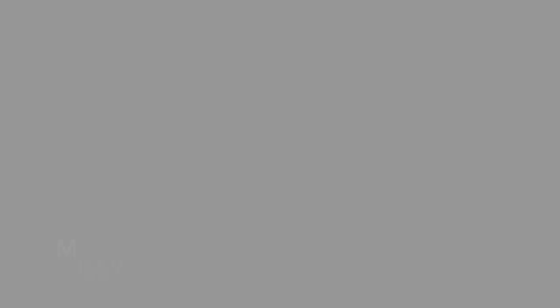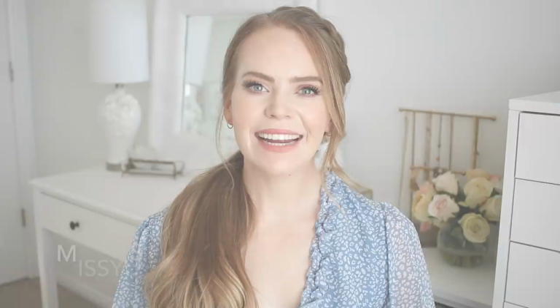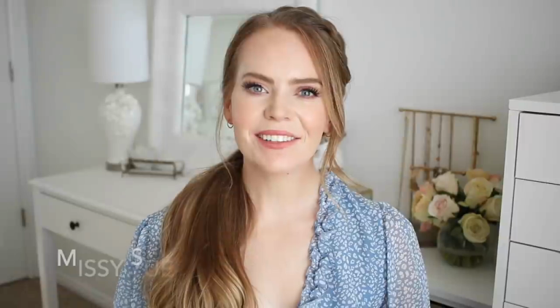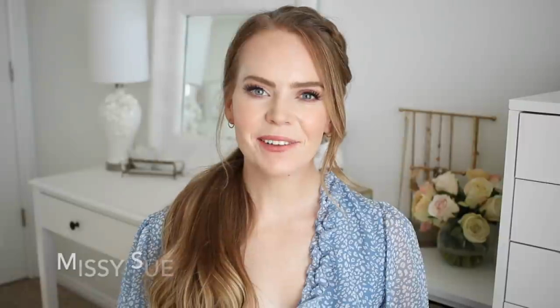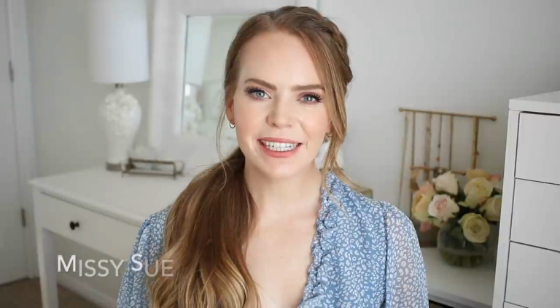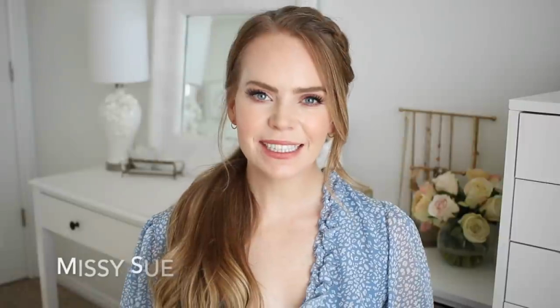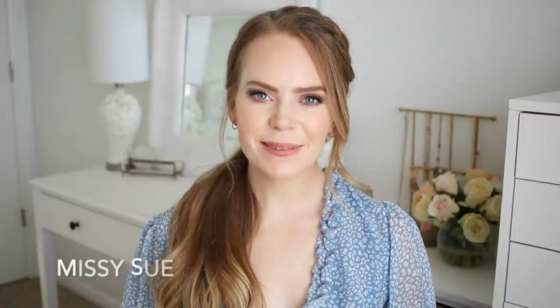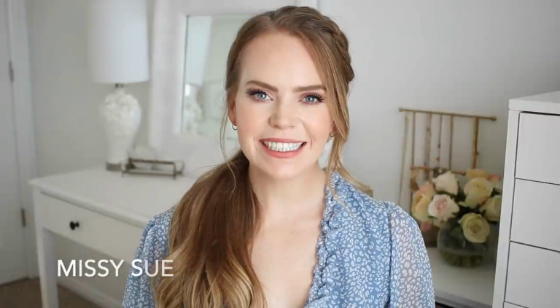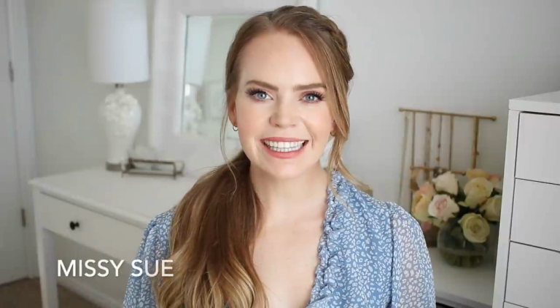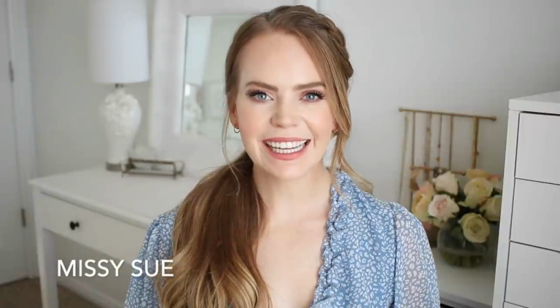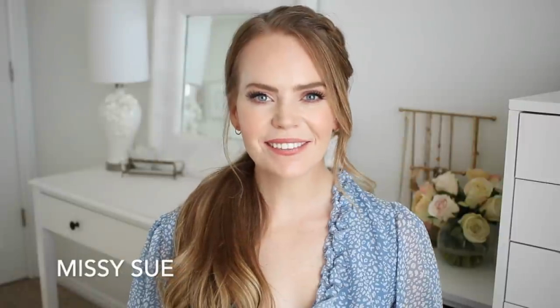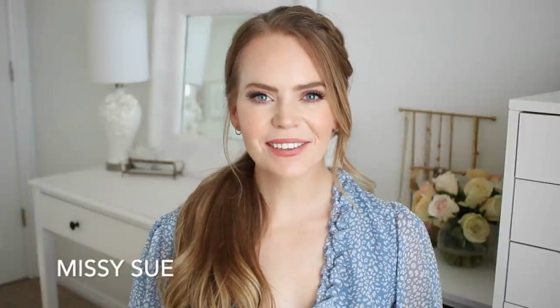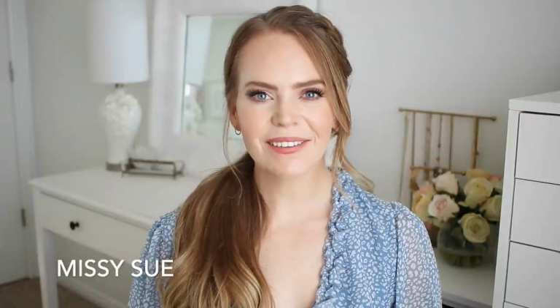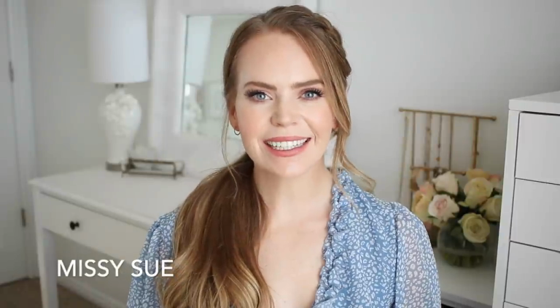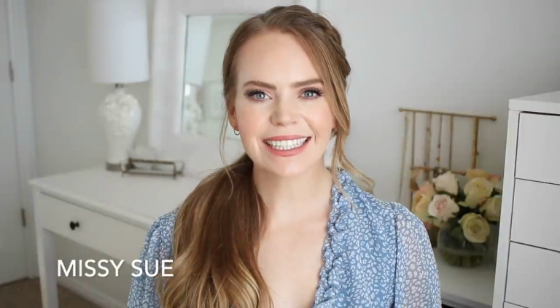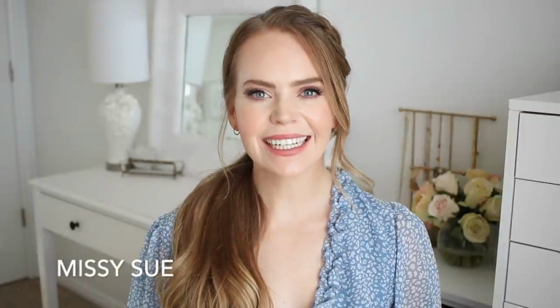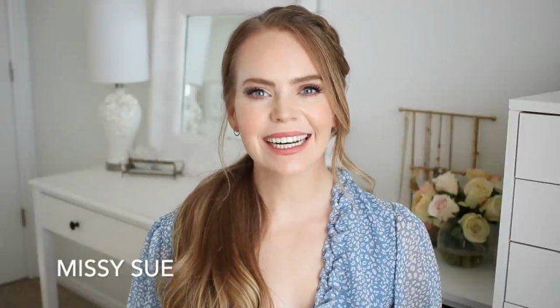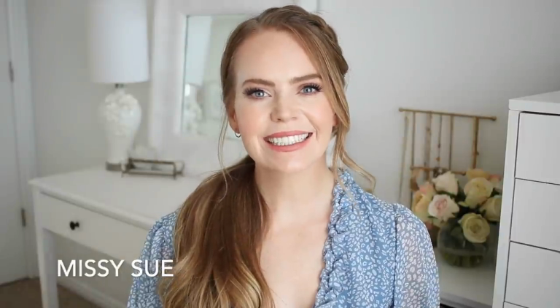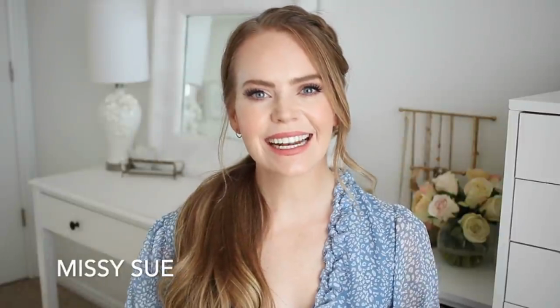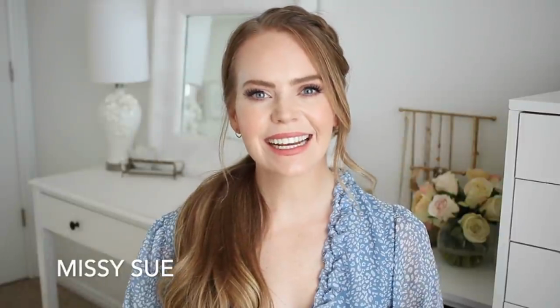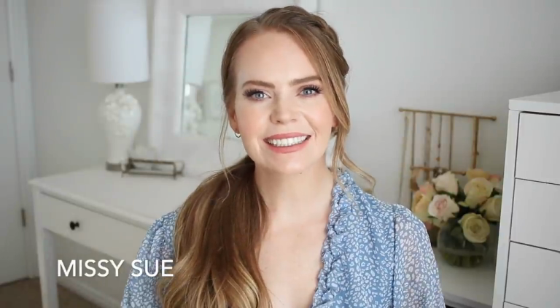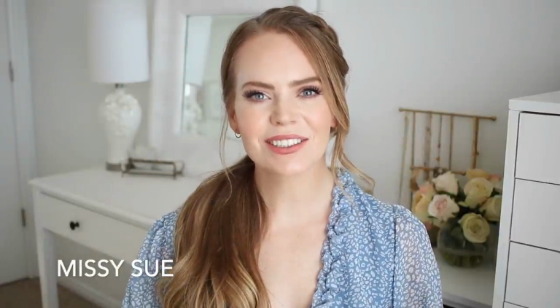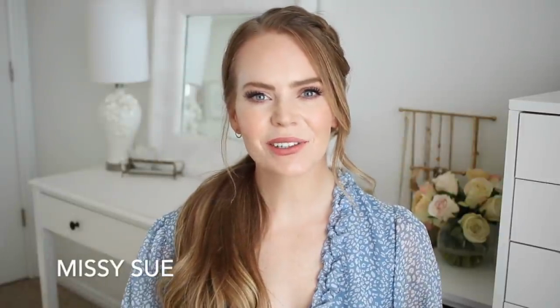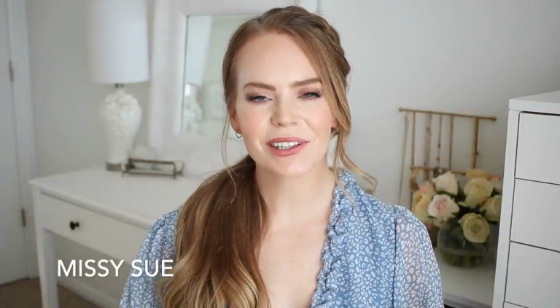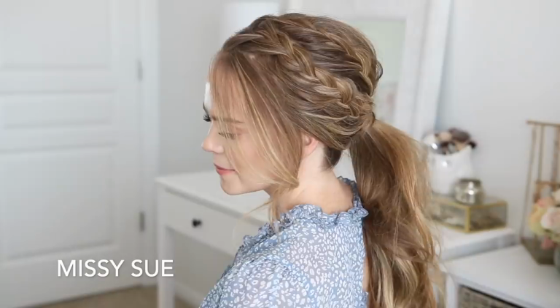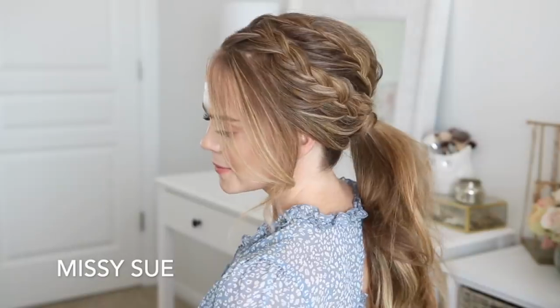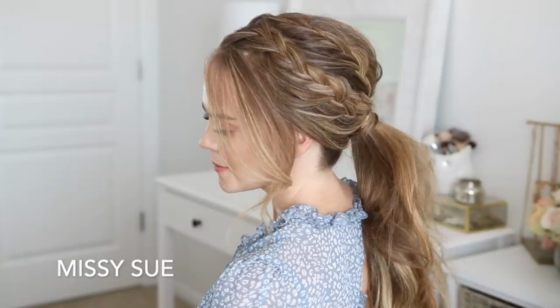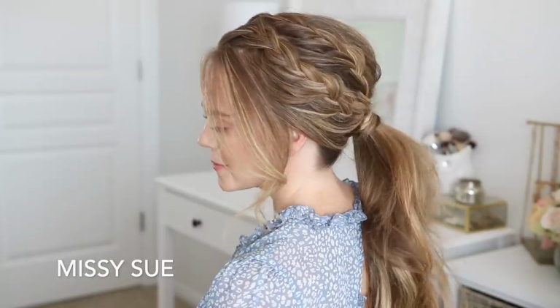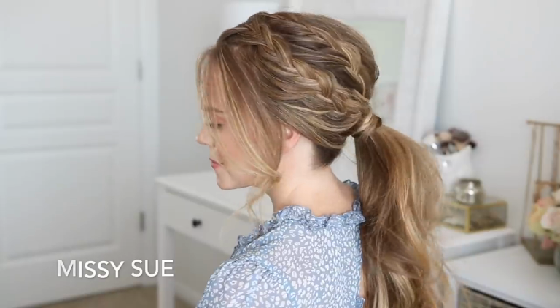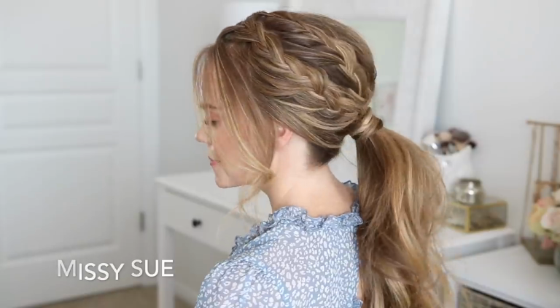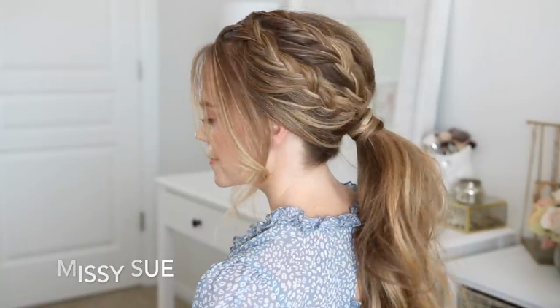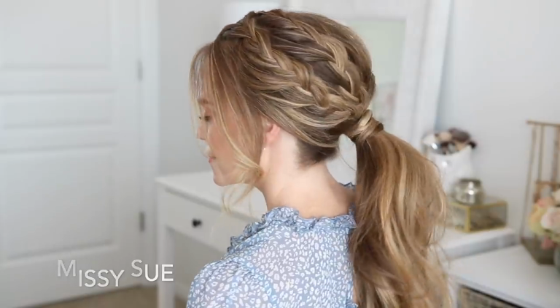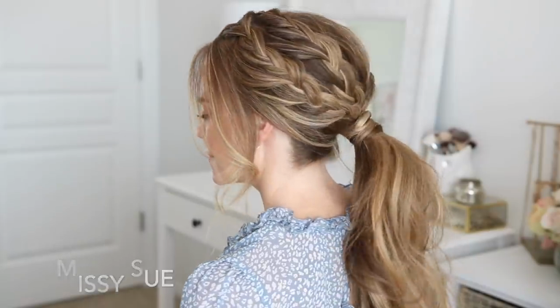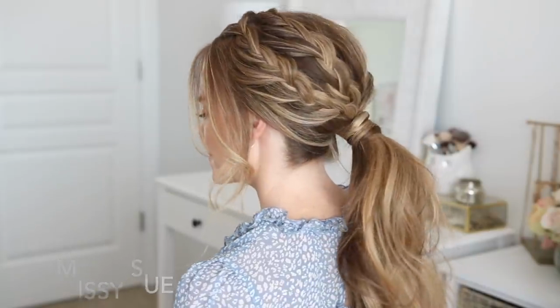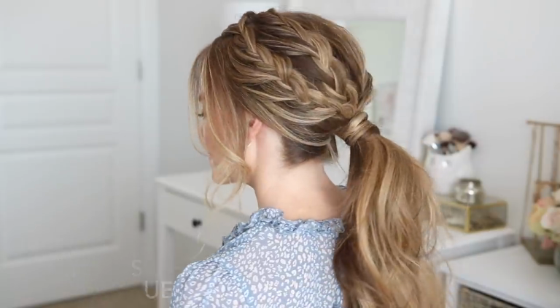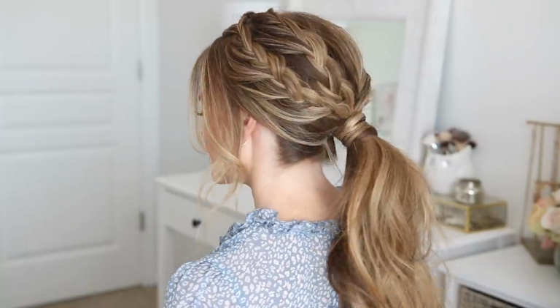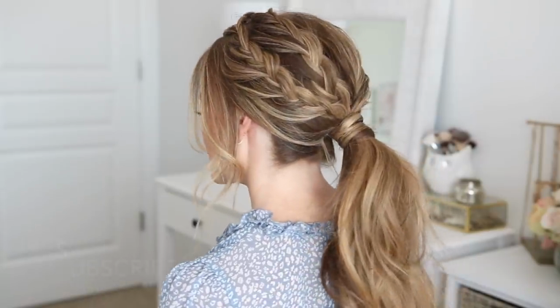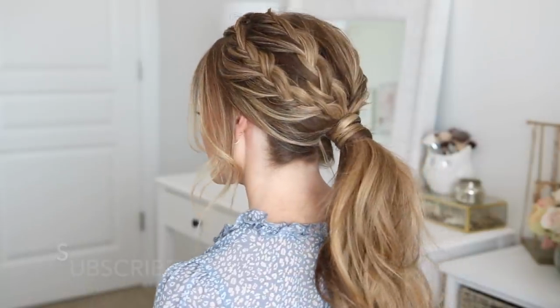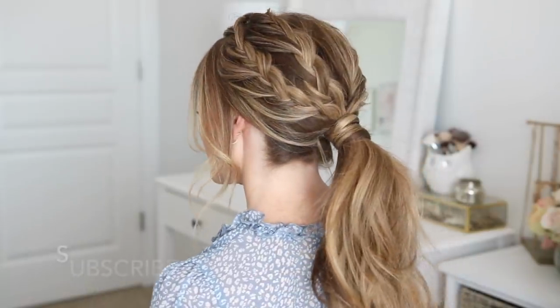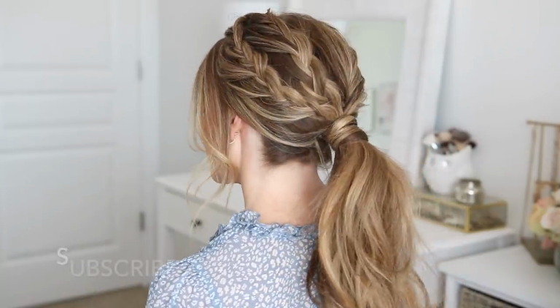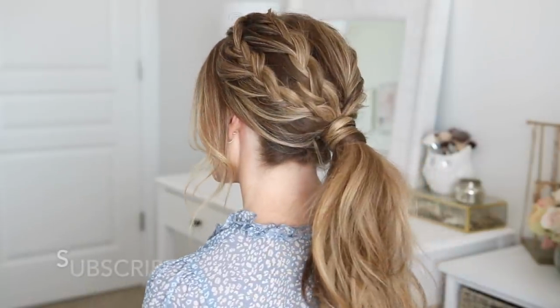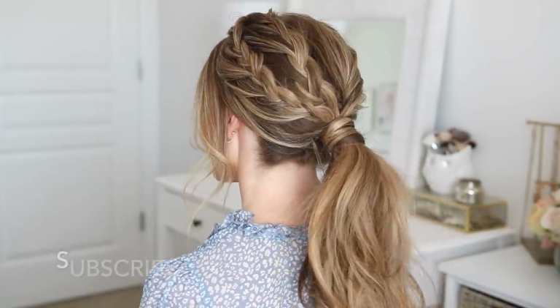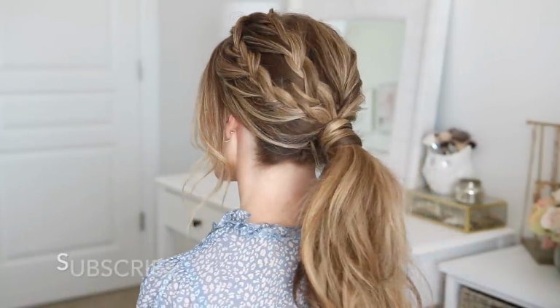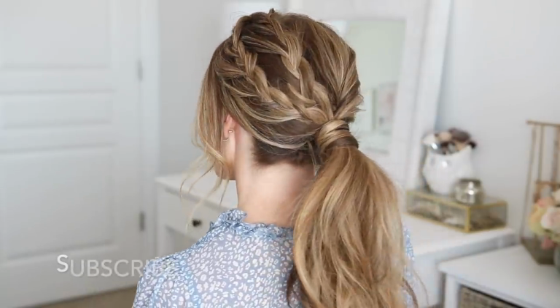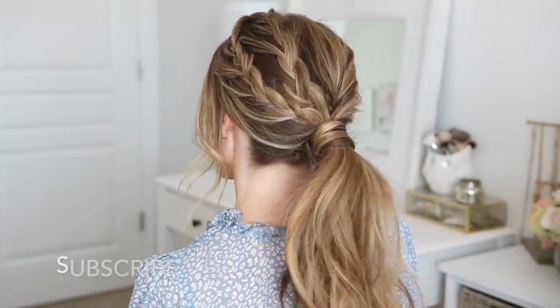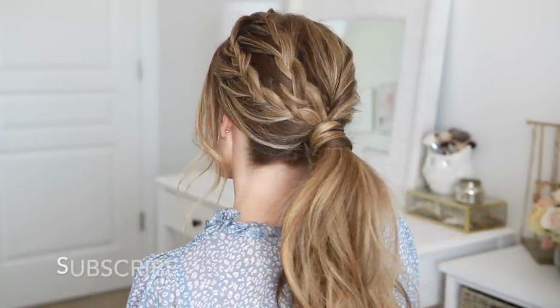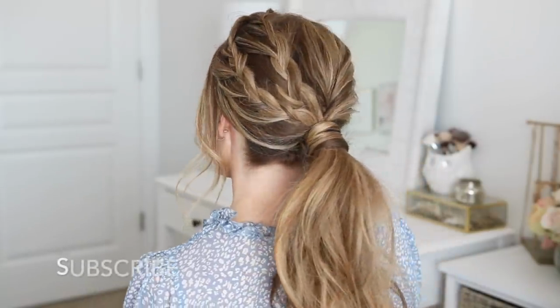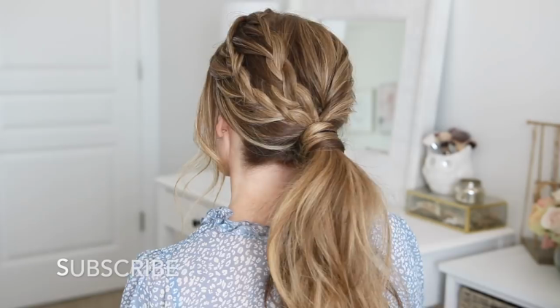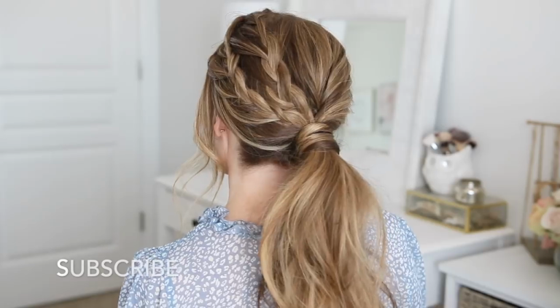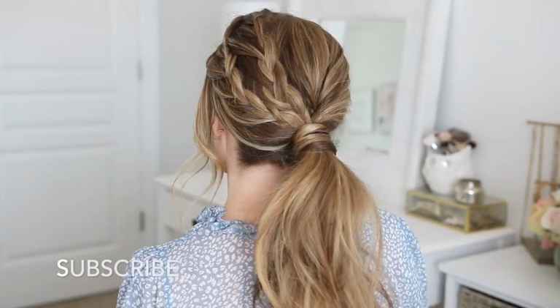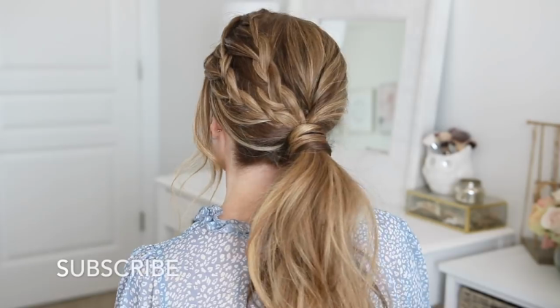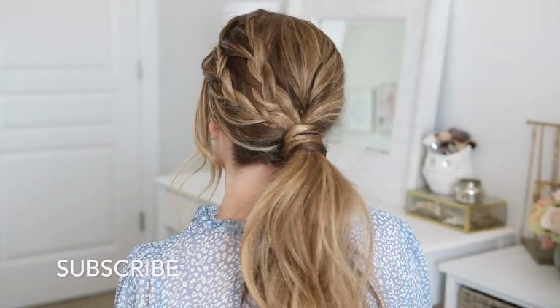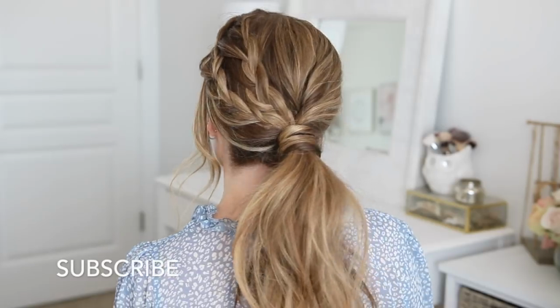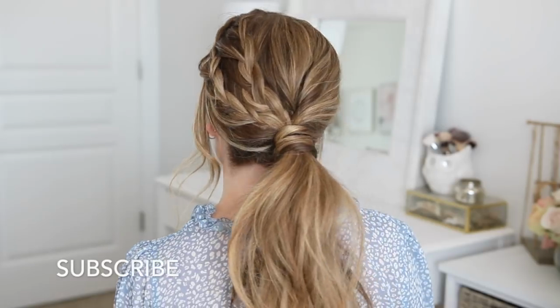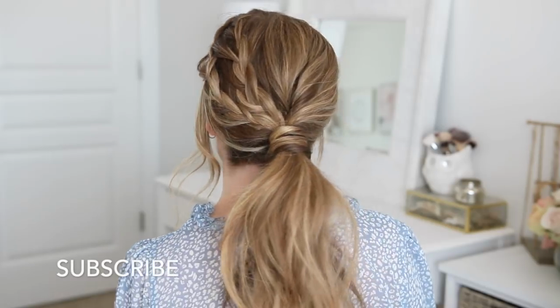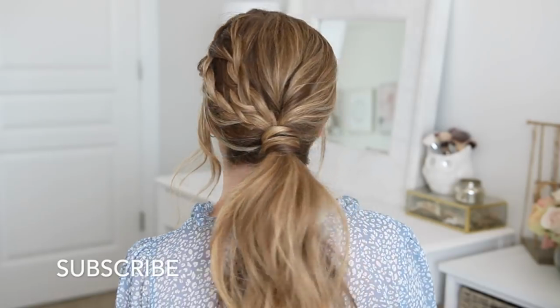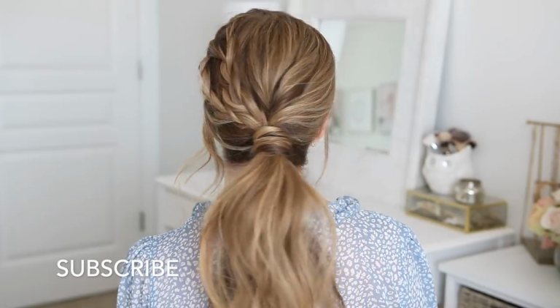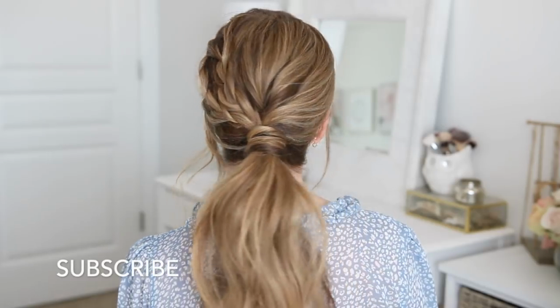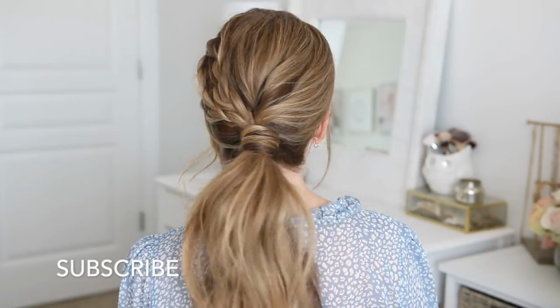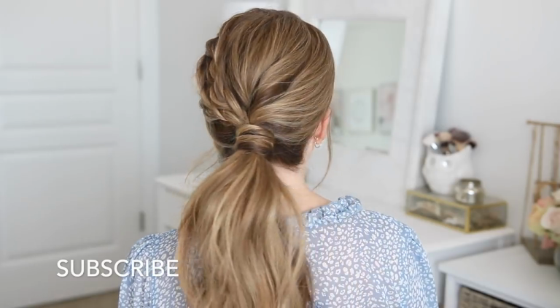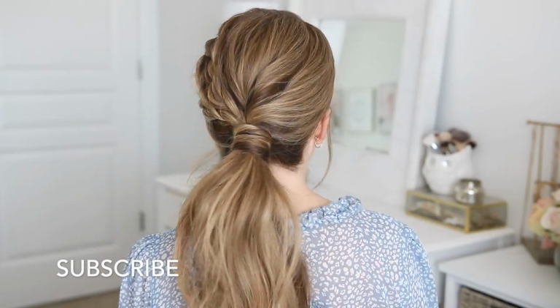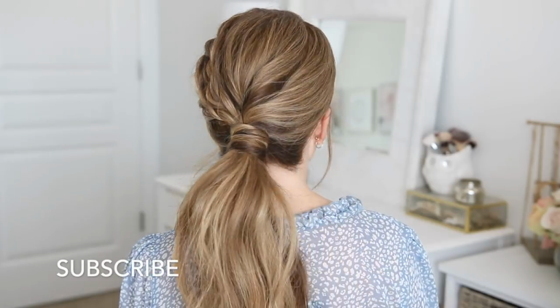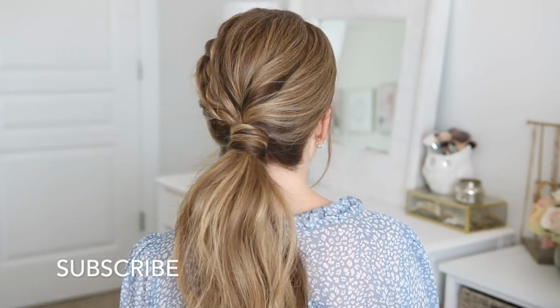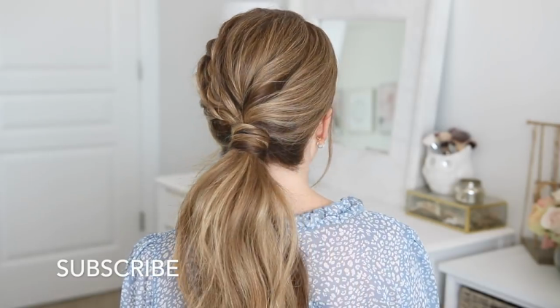Hey everyone, it's Missy. Thank you for watching. Today's tutorial is this ponytail hairstyle. Be sure to subscribe to my channel if you haven't already, and let's get started.